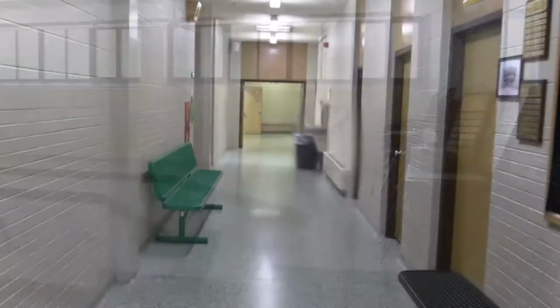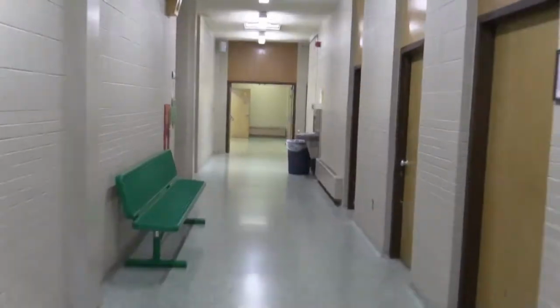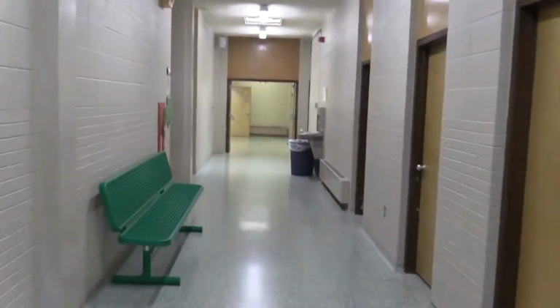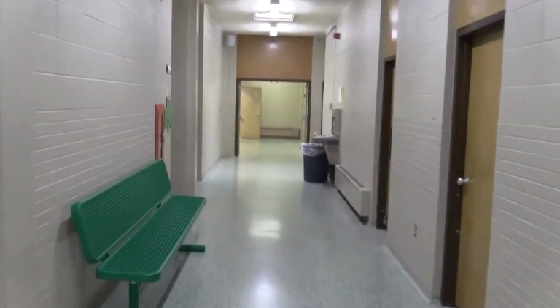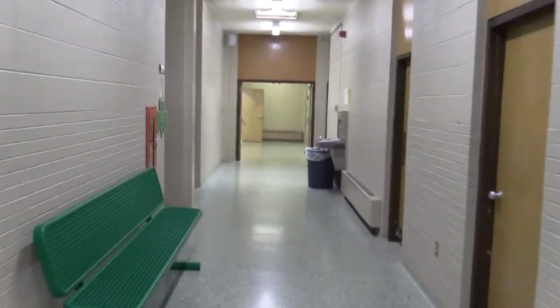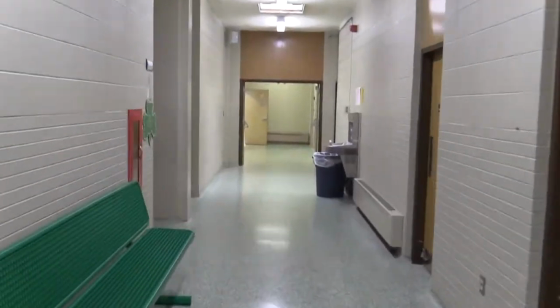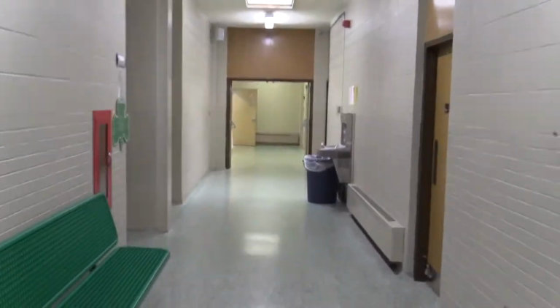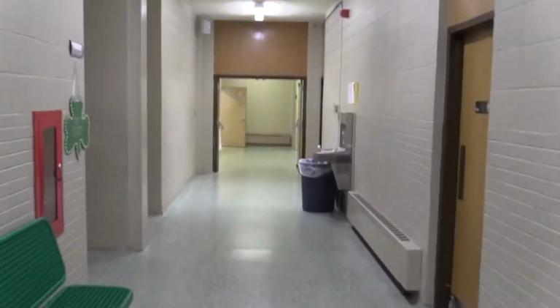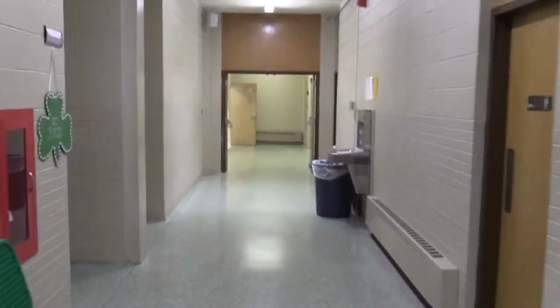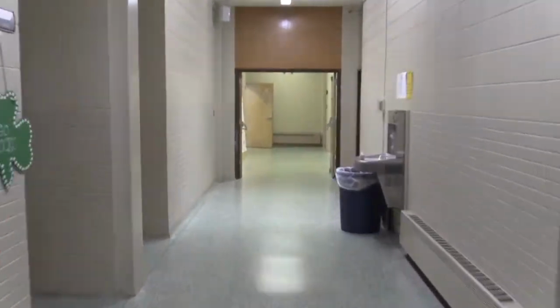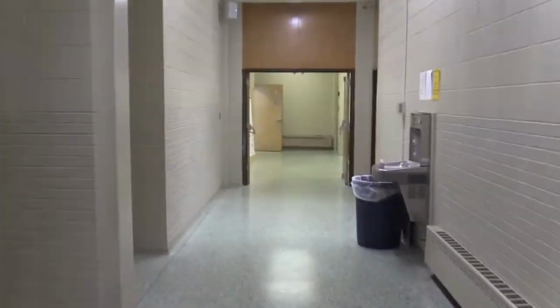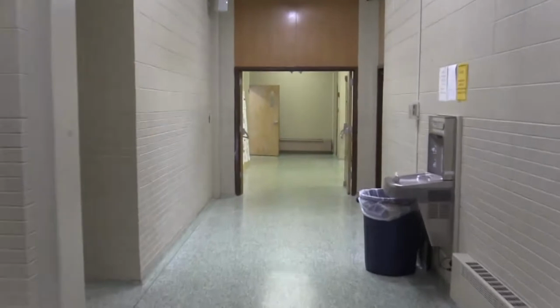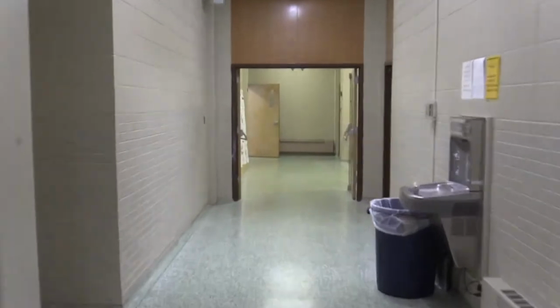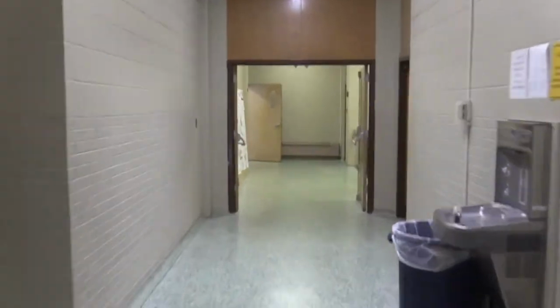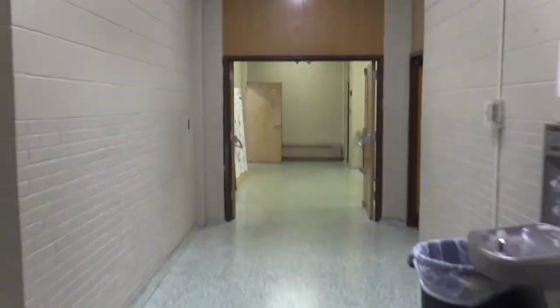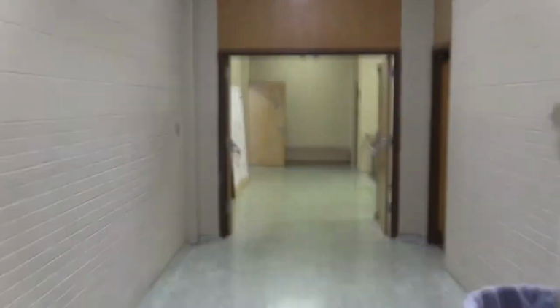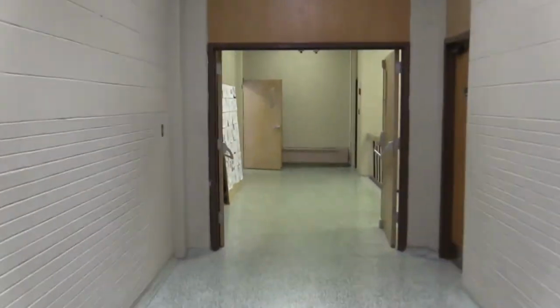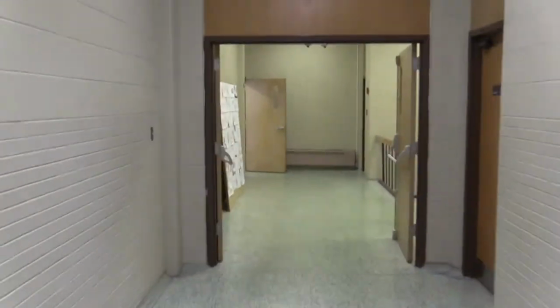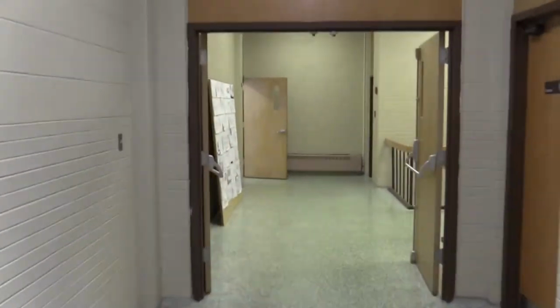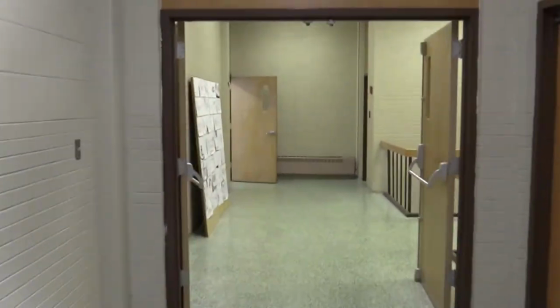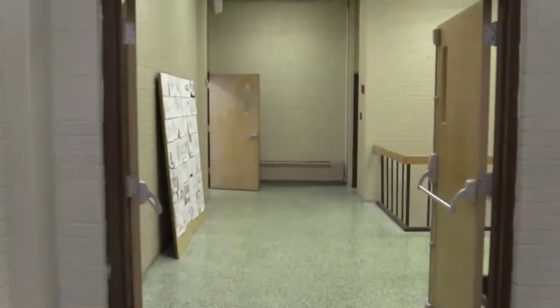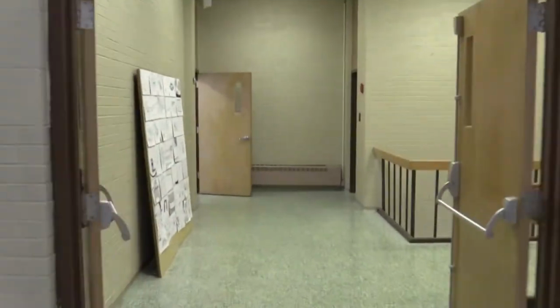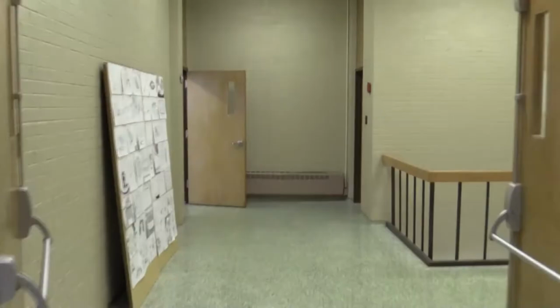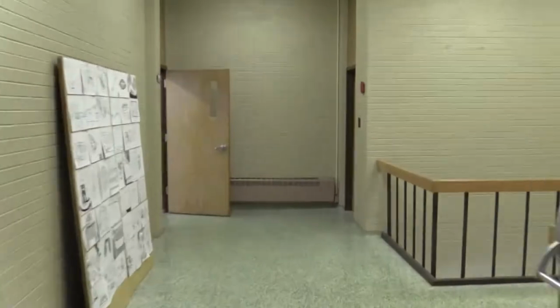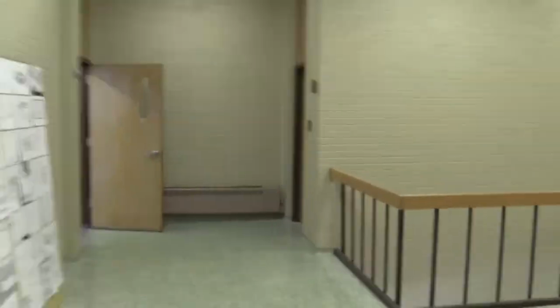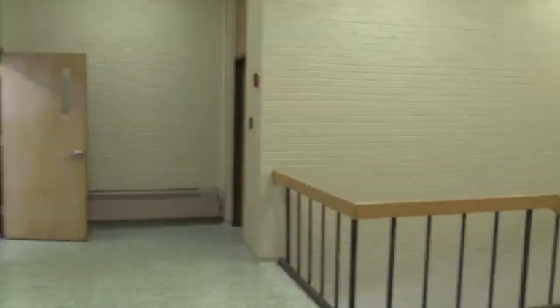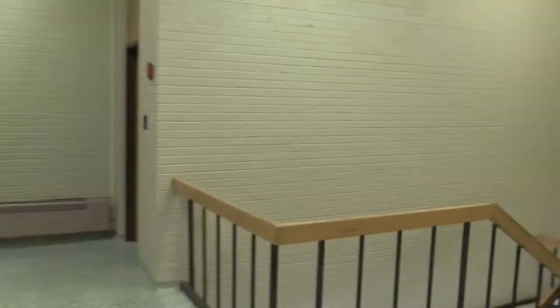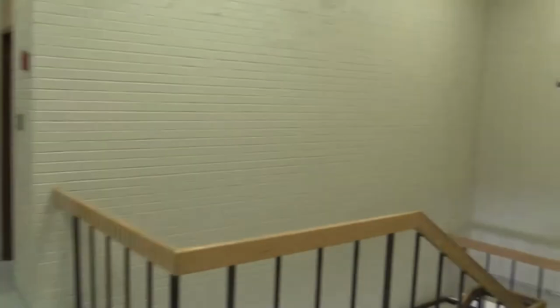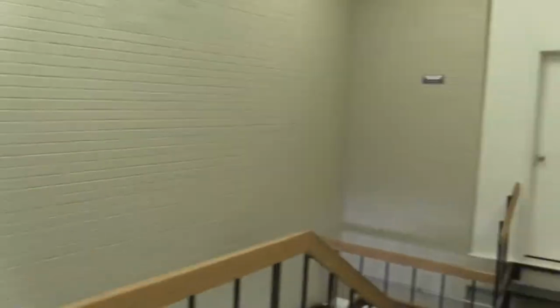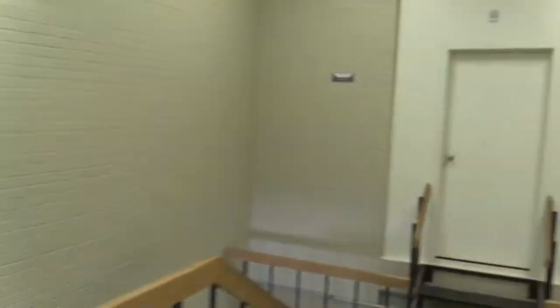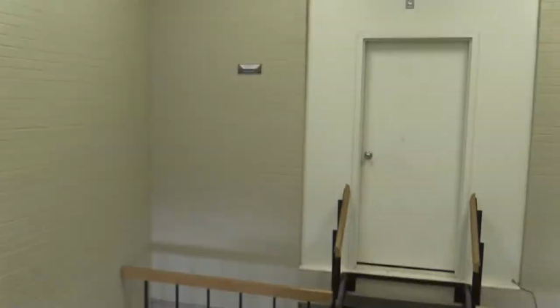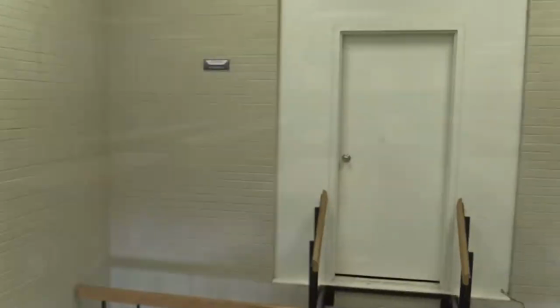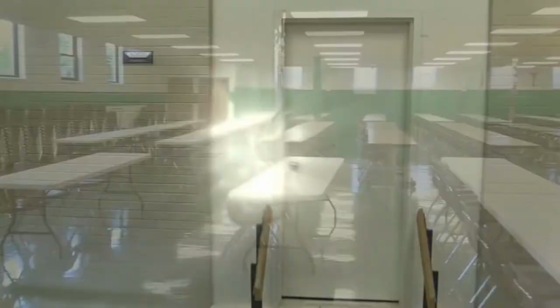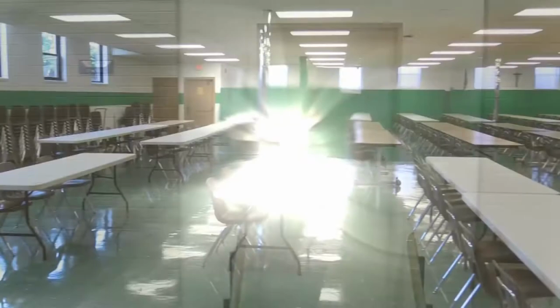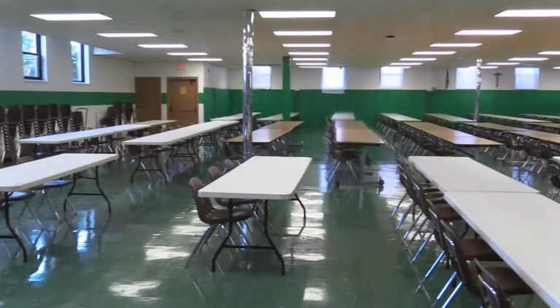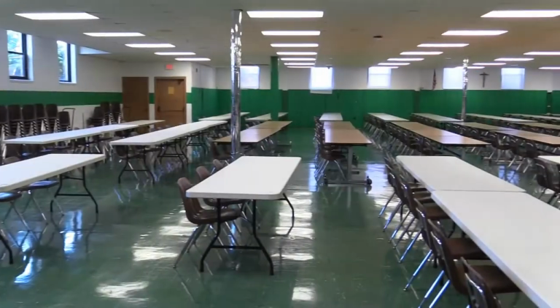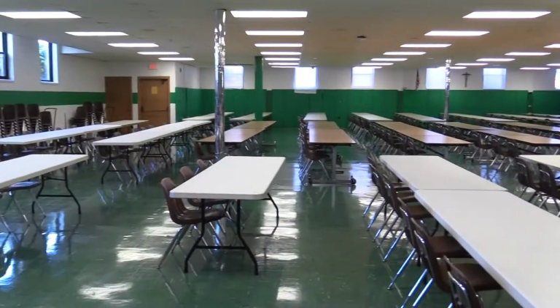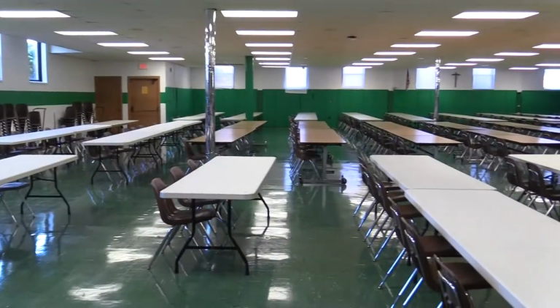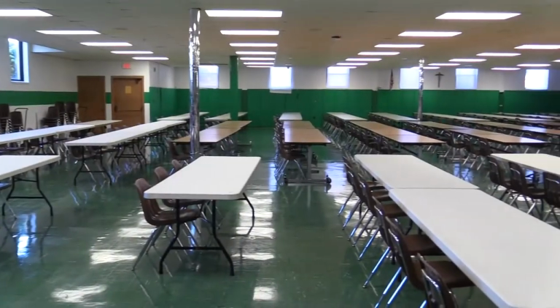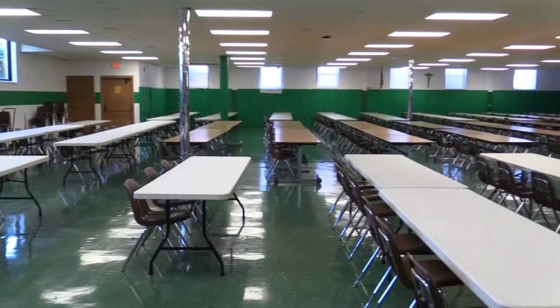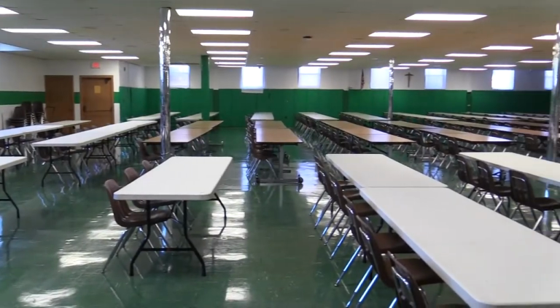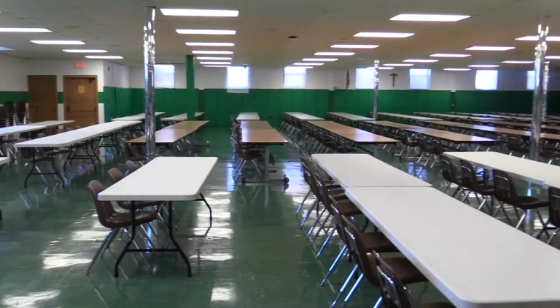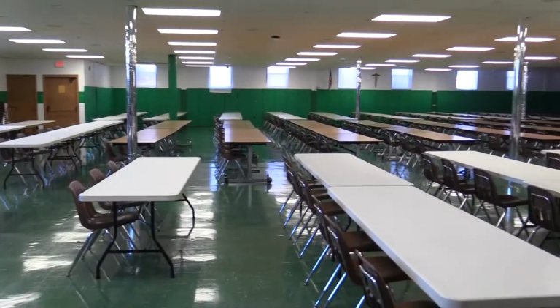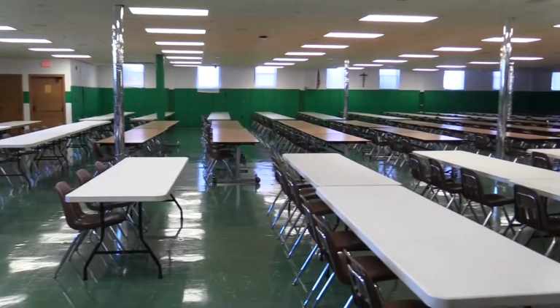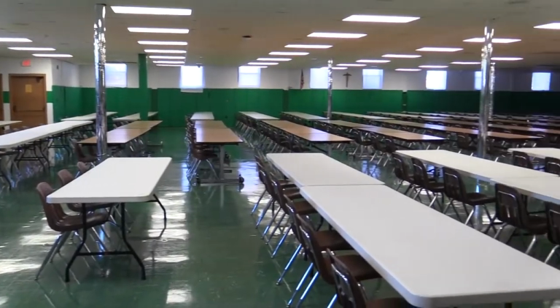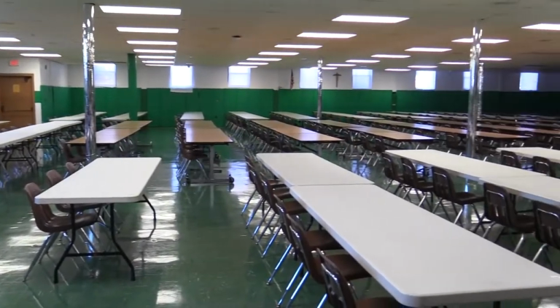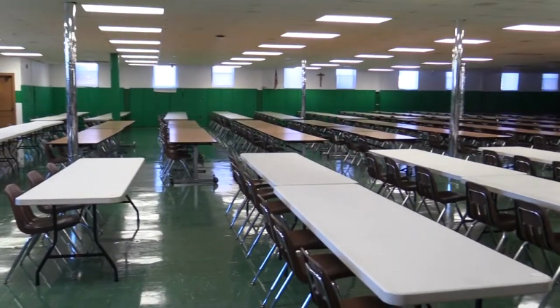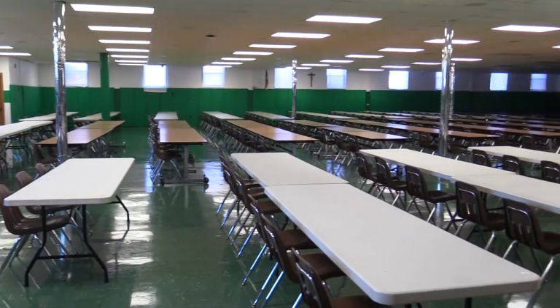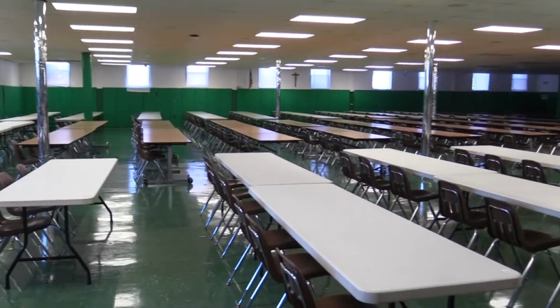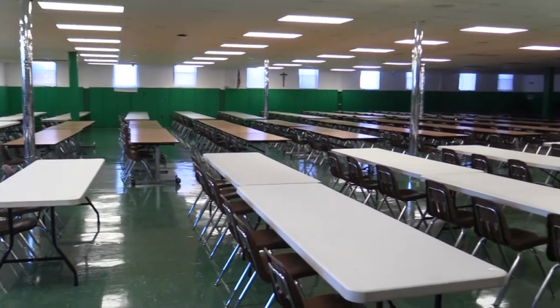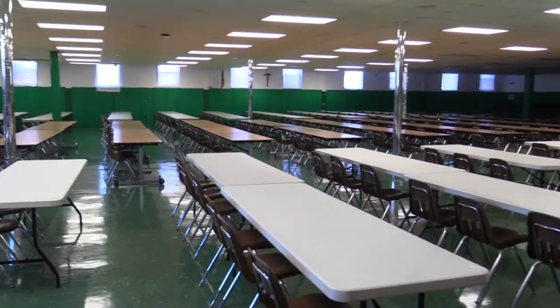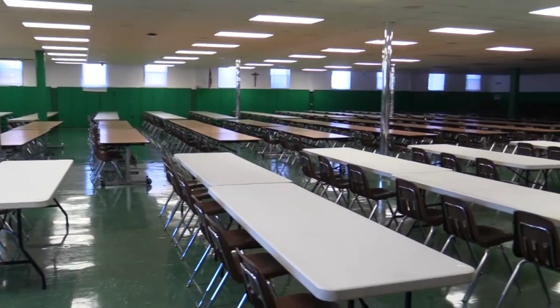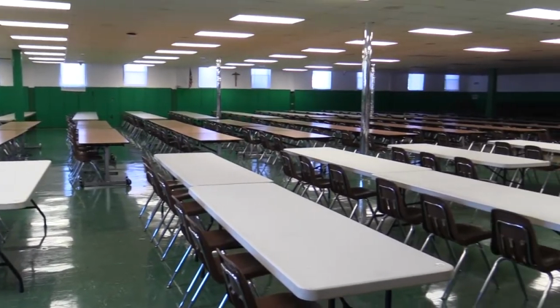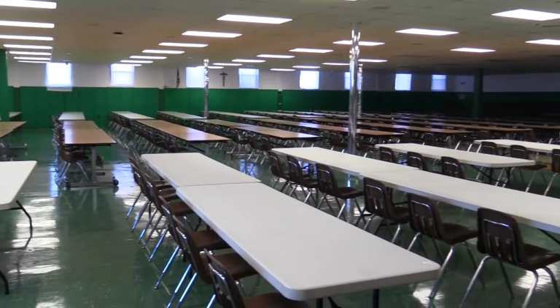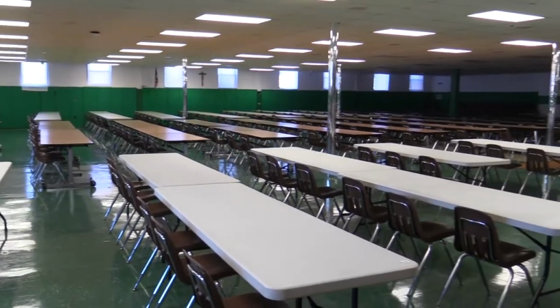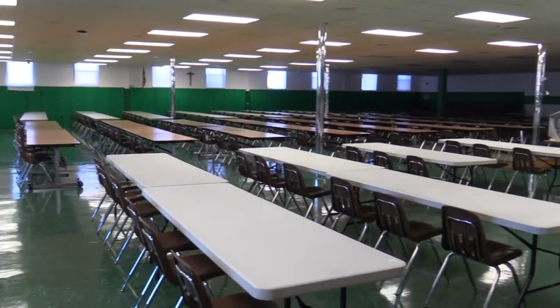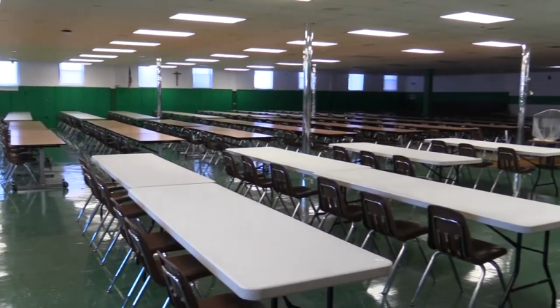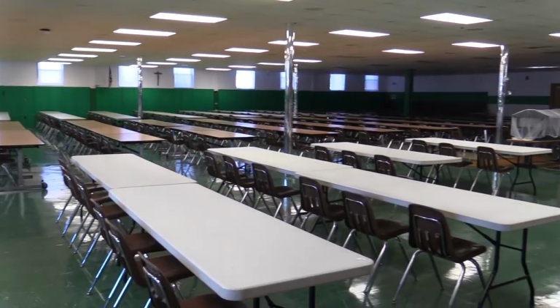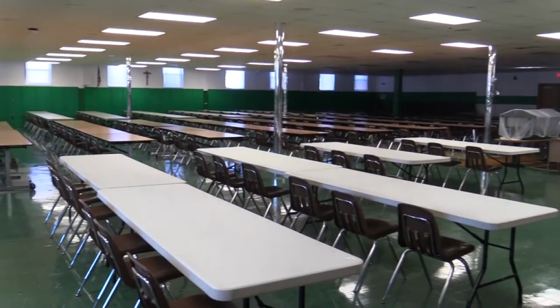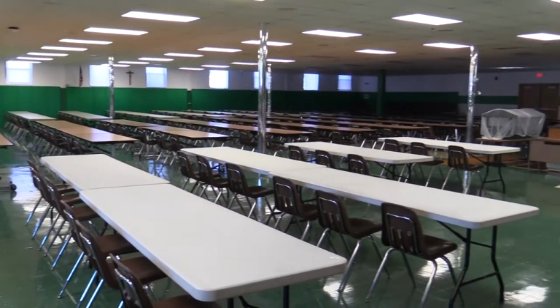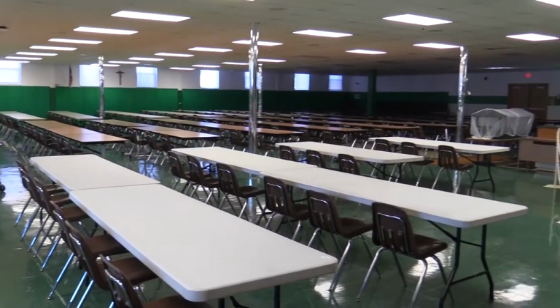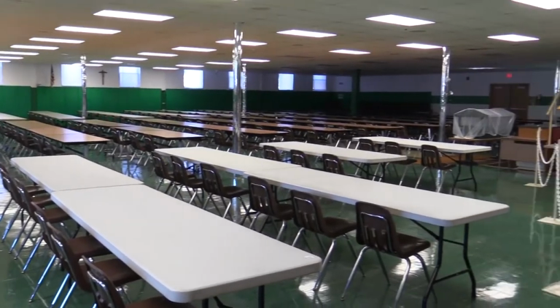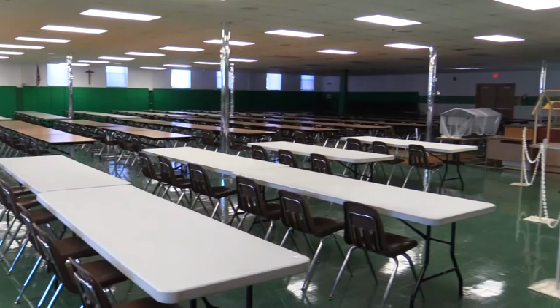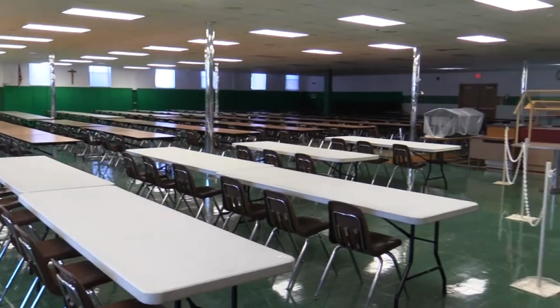Leaving the north classrooms, we make our way to the cafeteria. Our cafeteria serves hot meals every school day for our students and faculty.